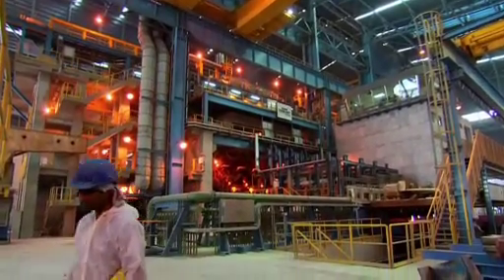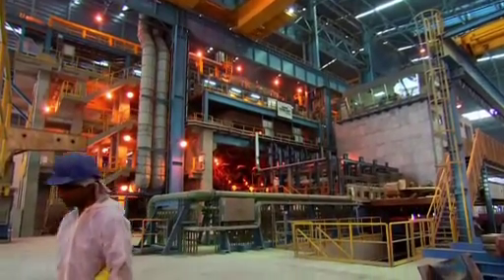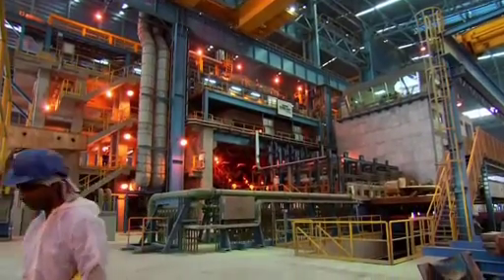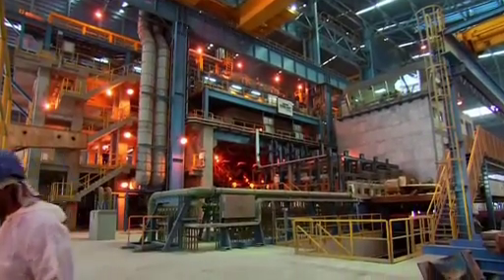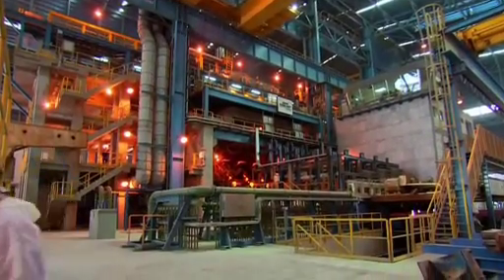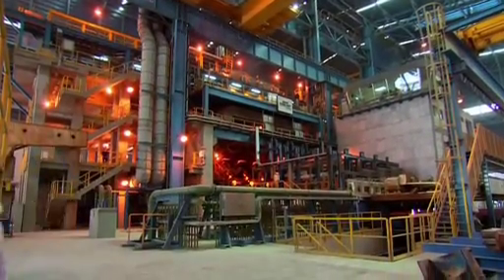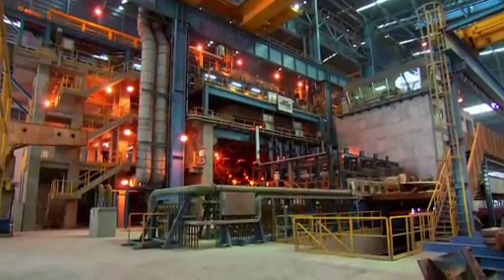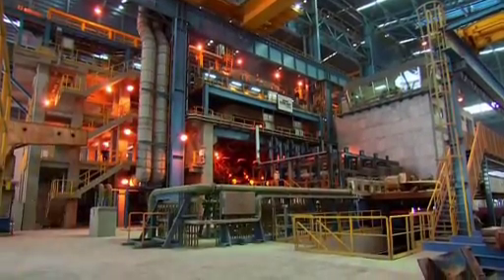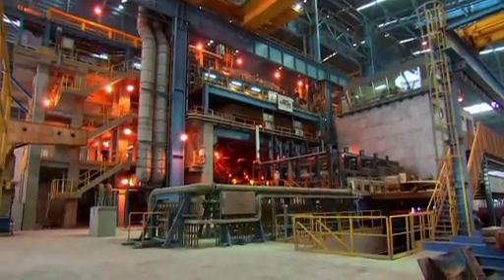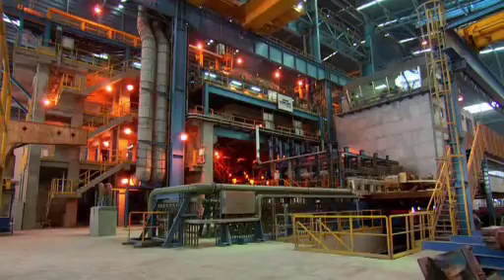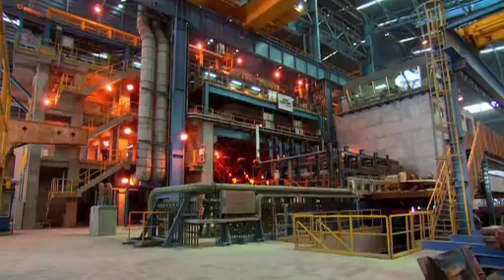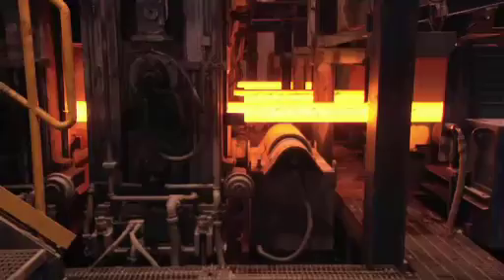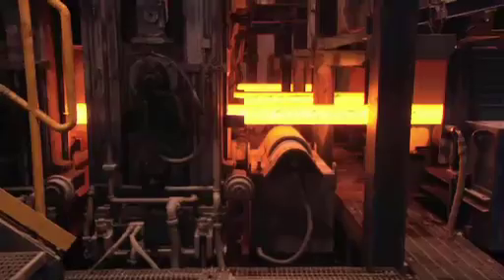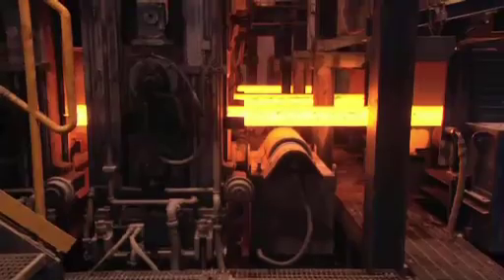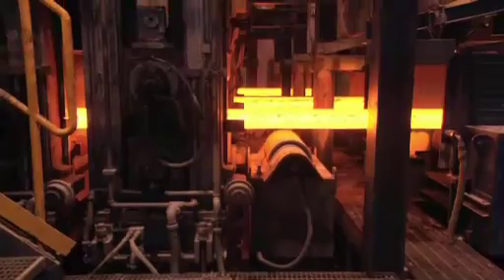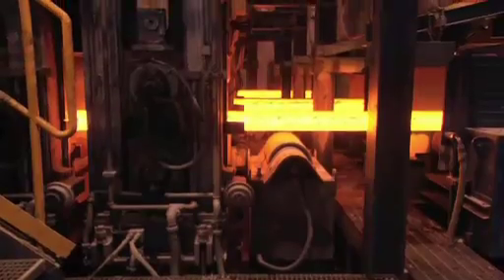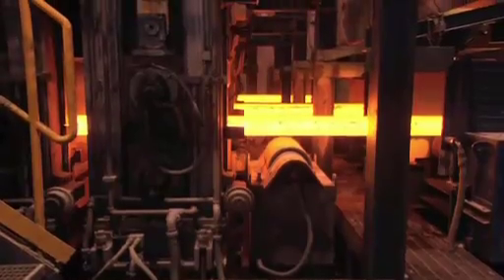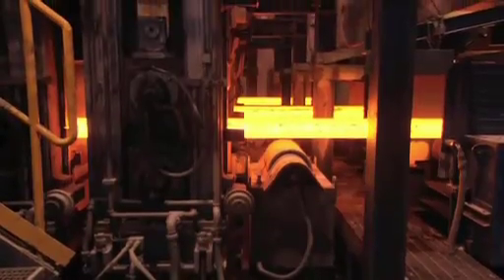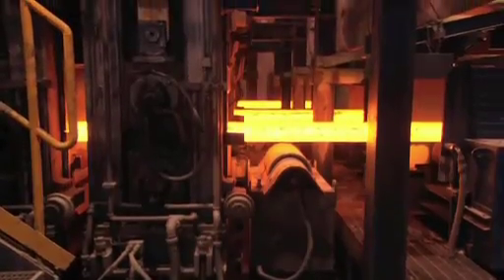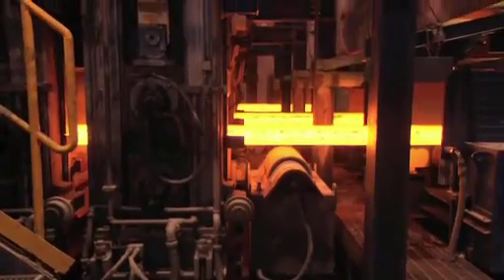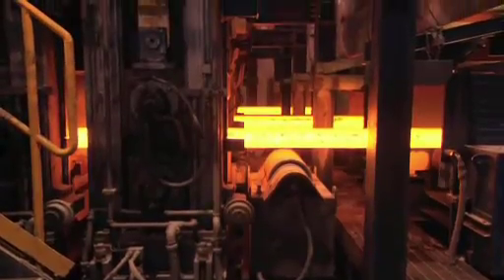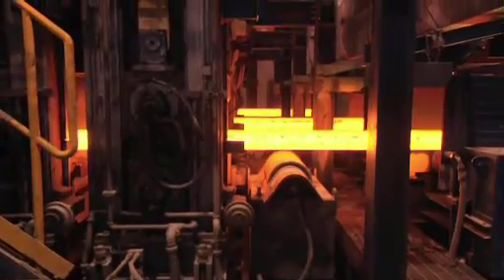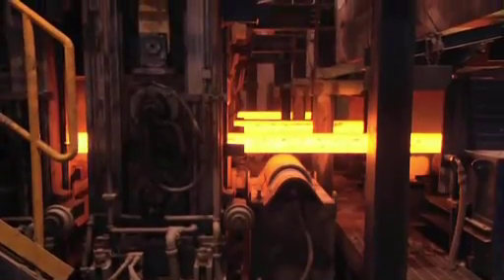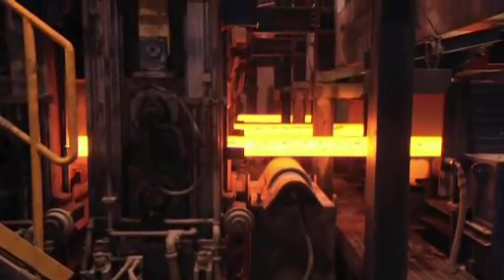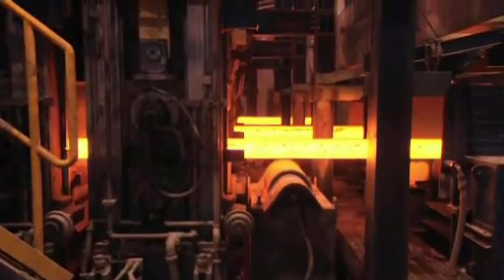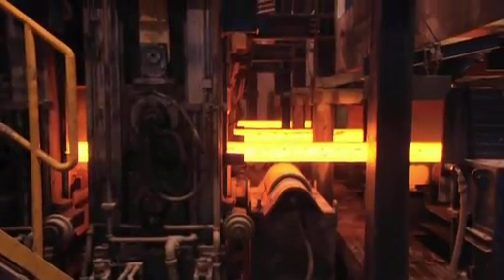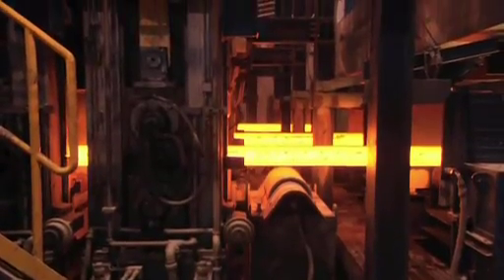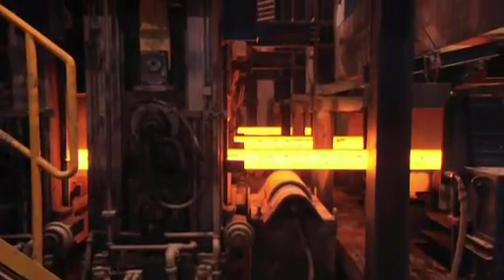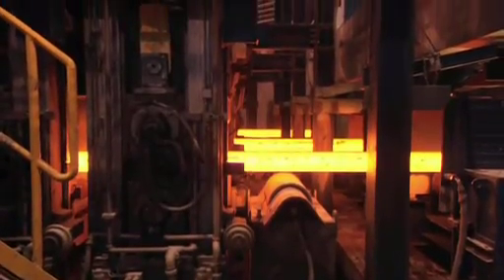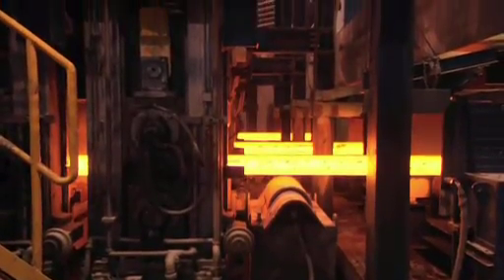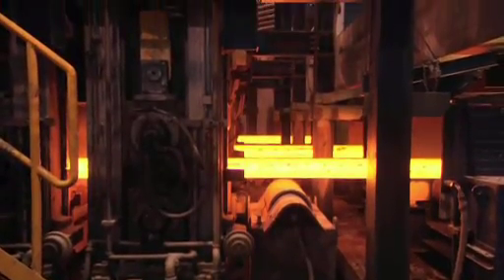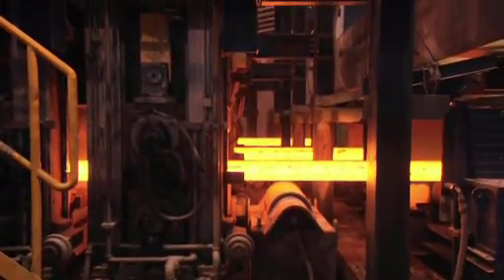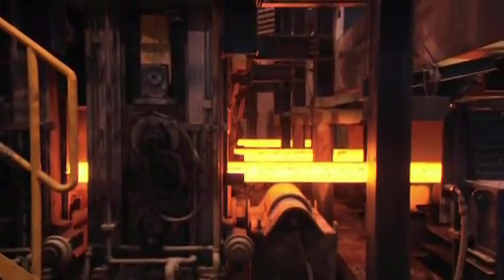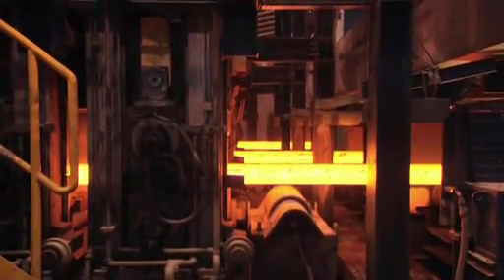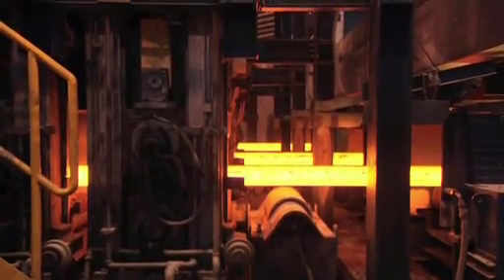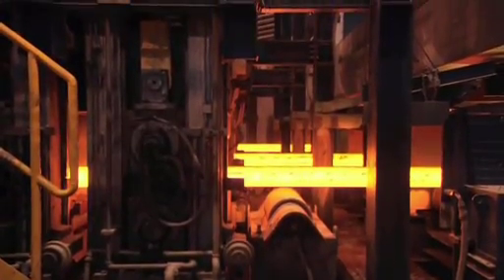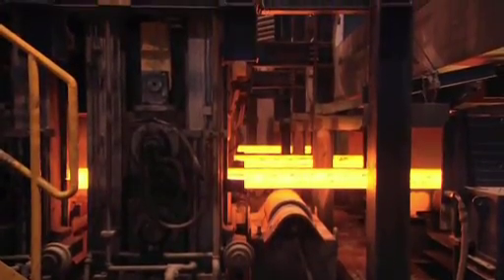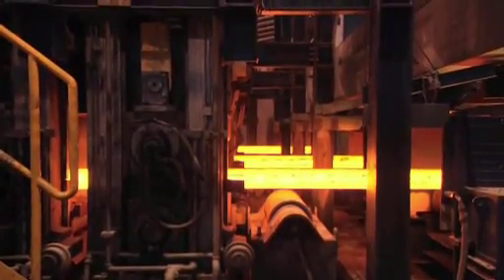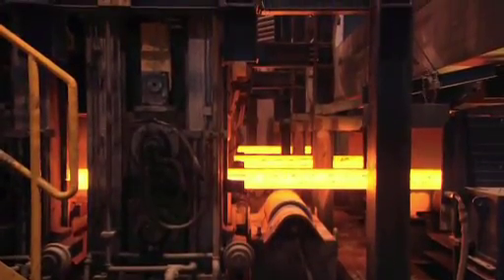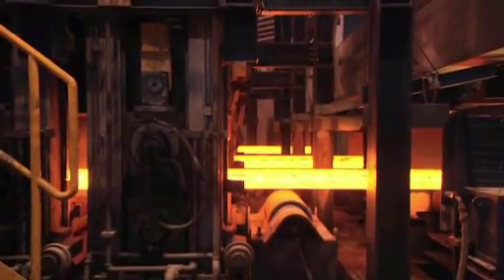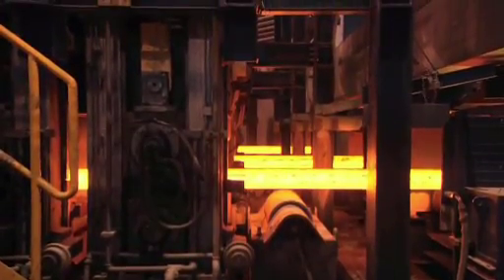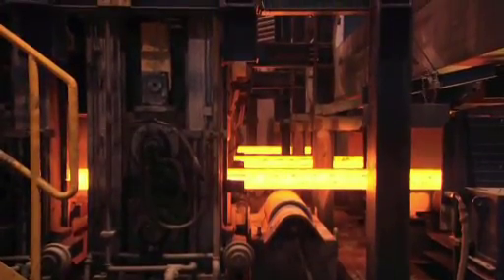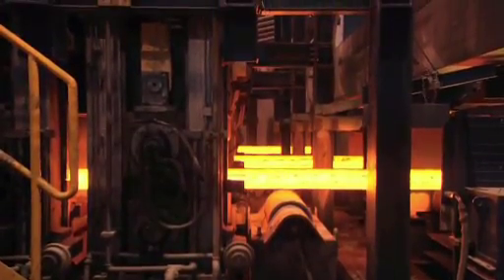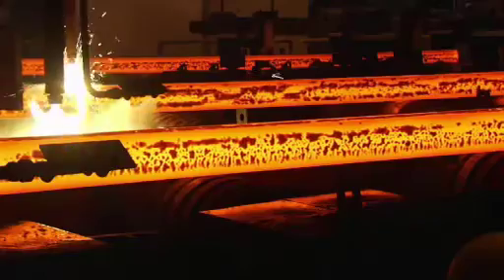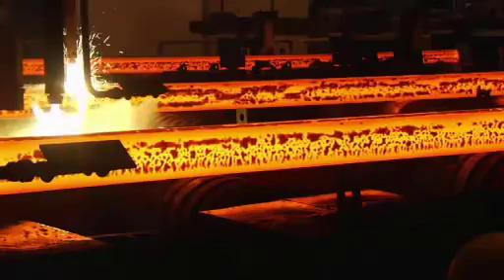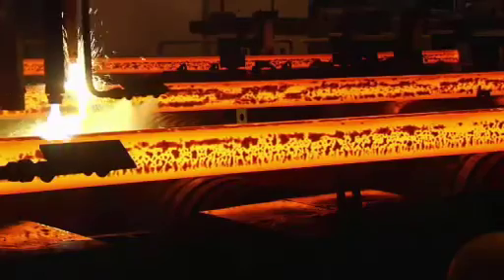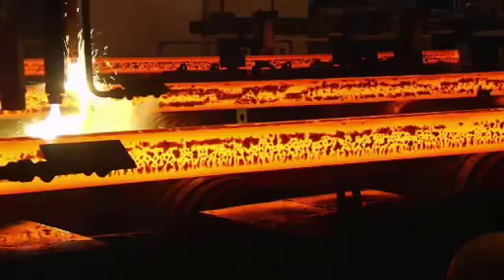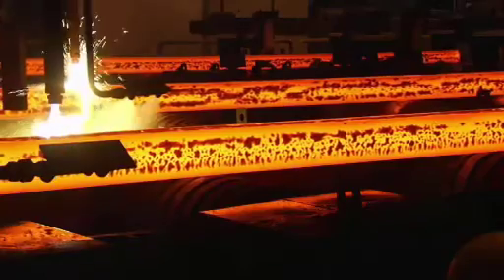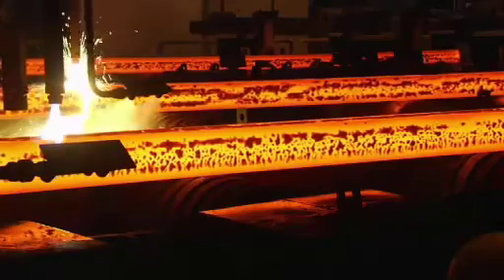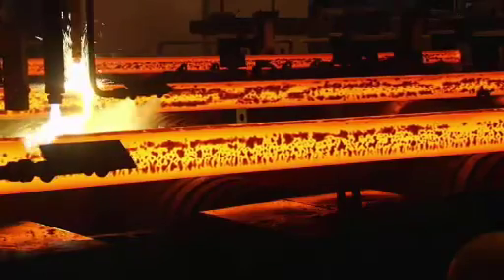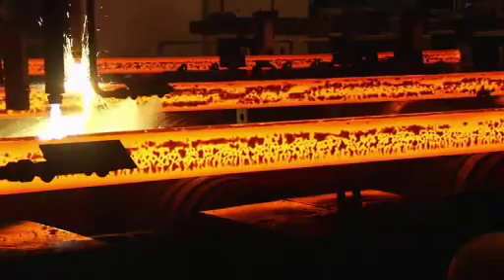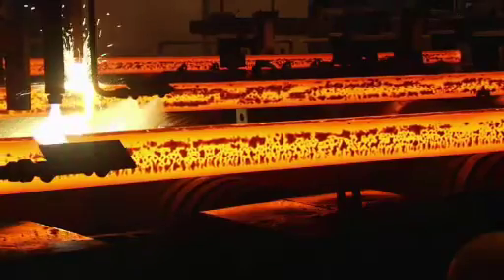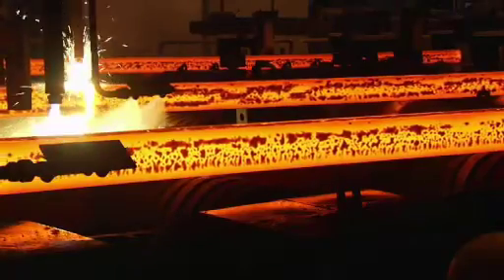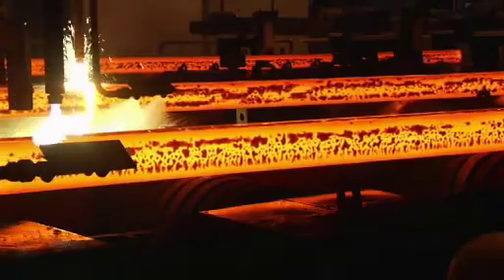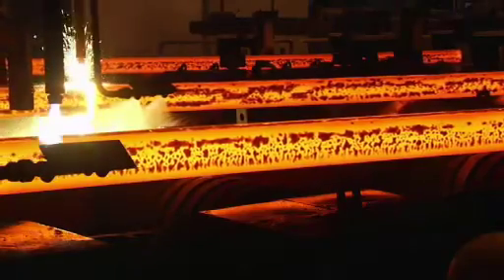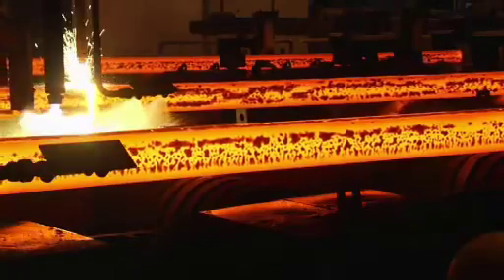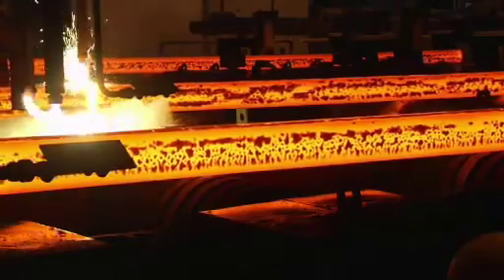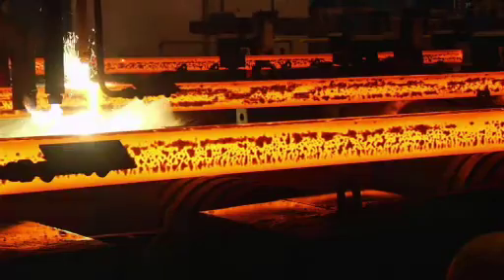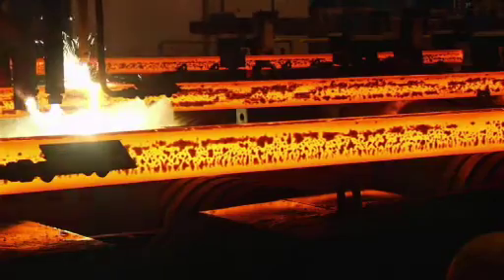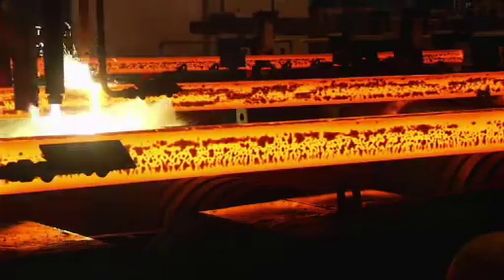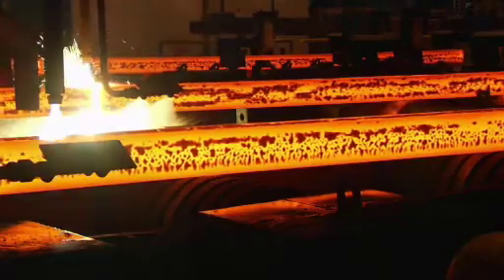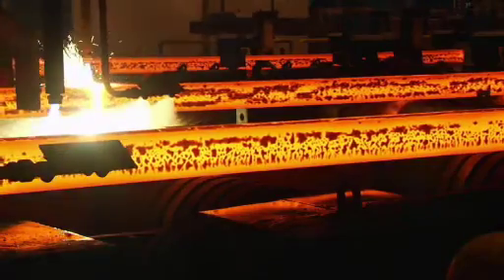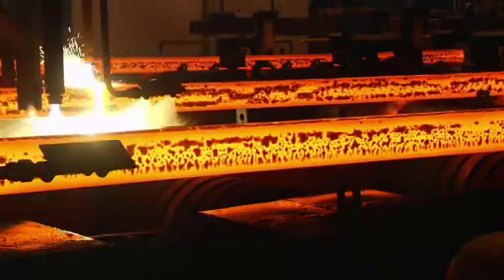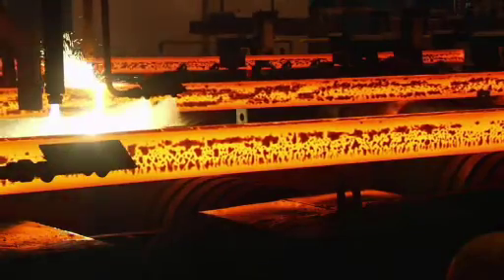After casting, the different beam blanks and blooms are cut and automatically transported to the section mill.